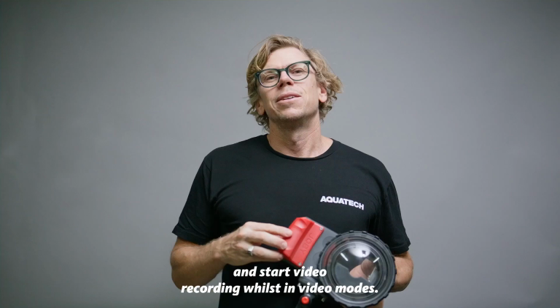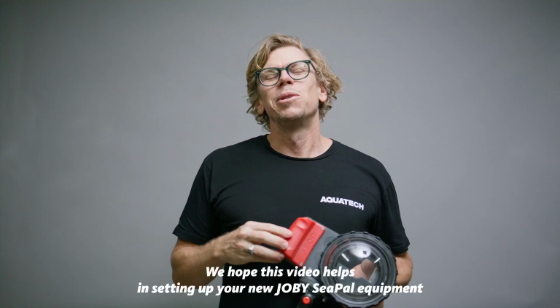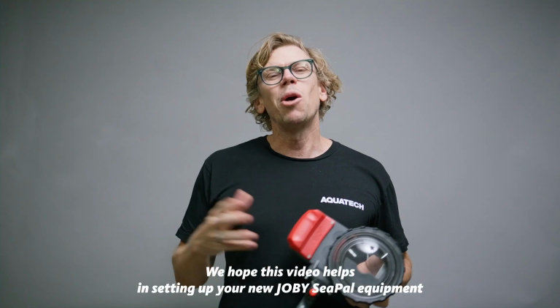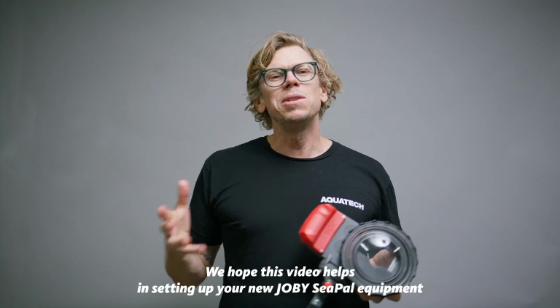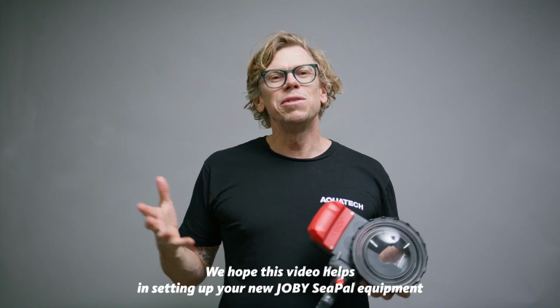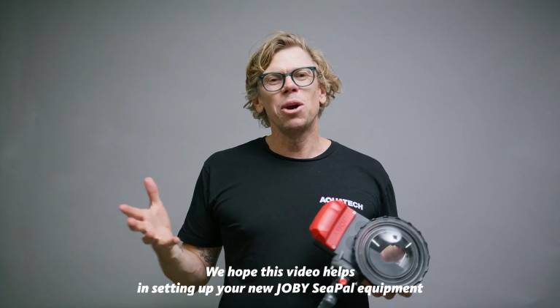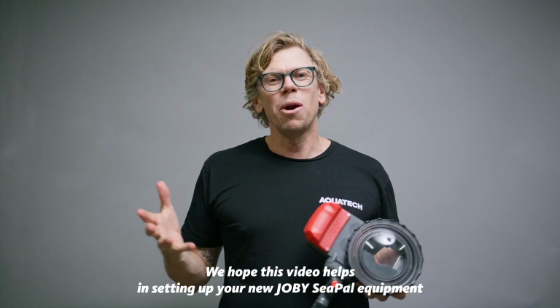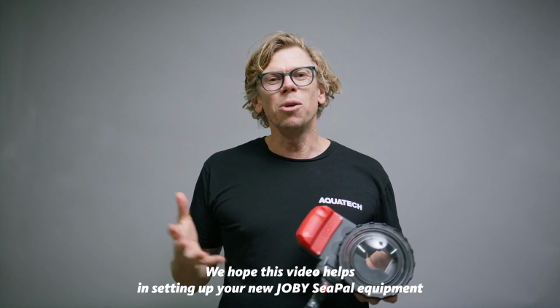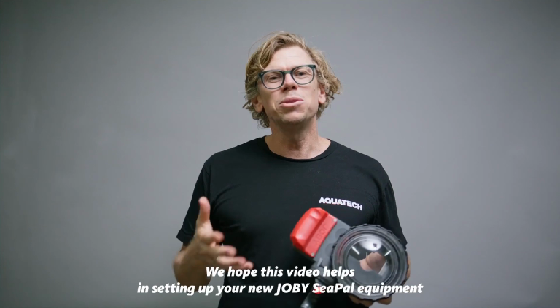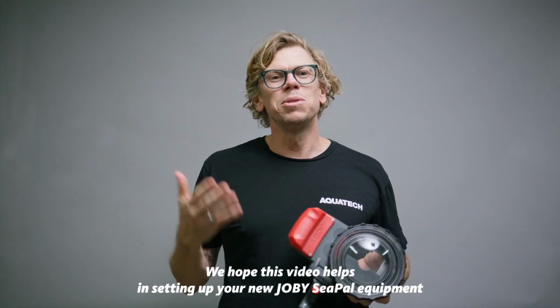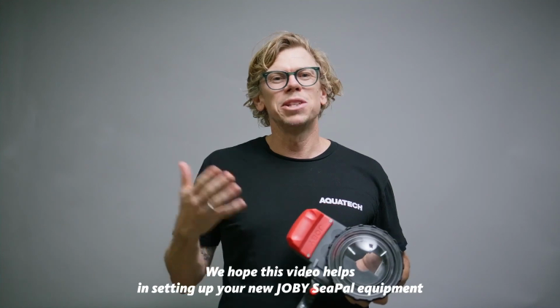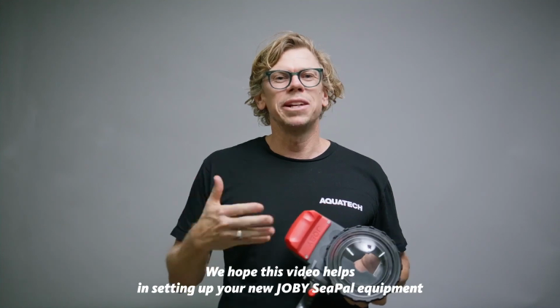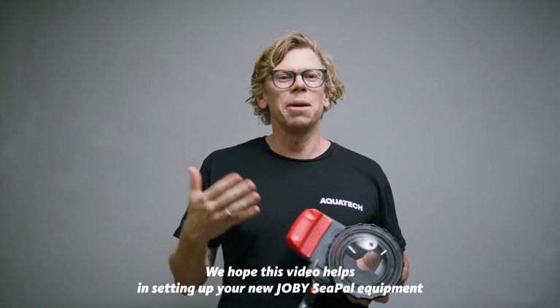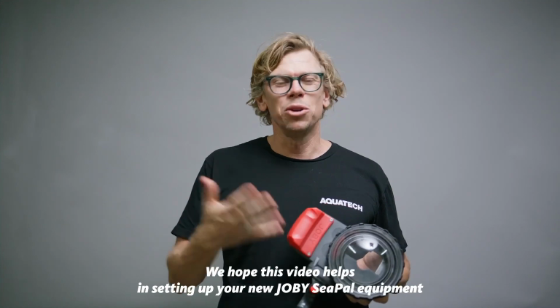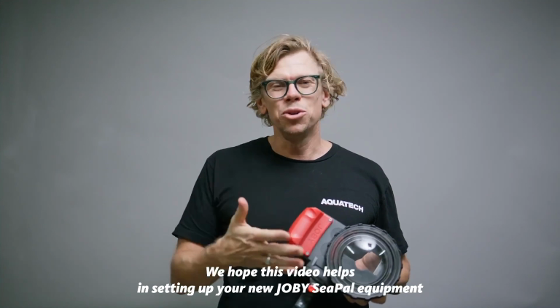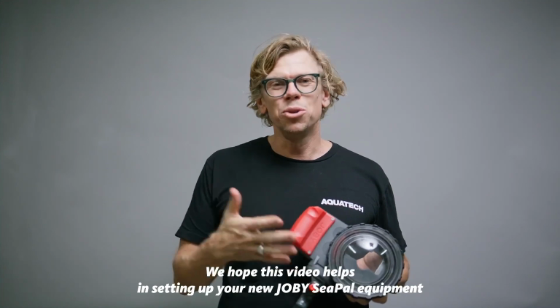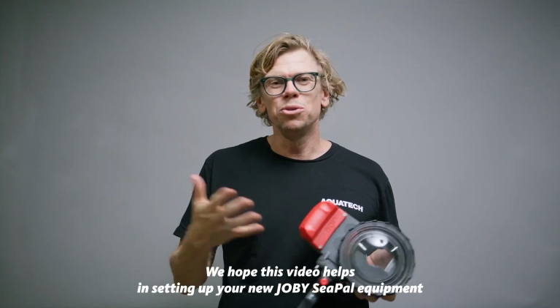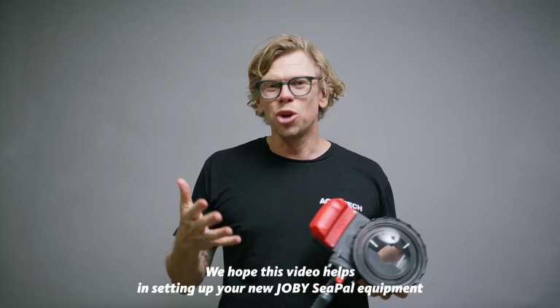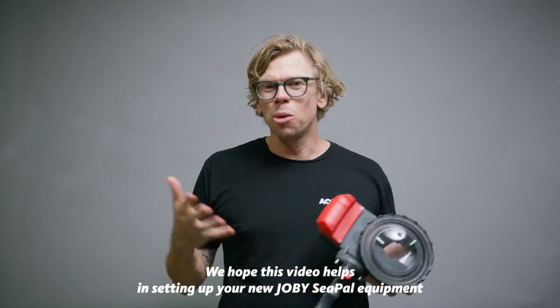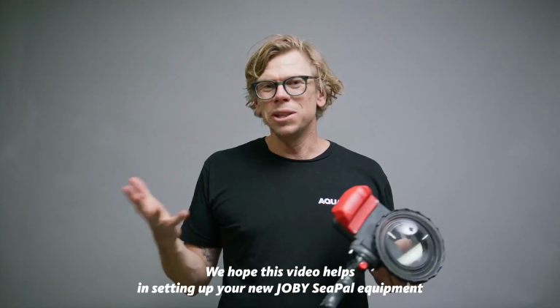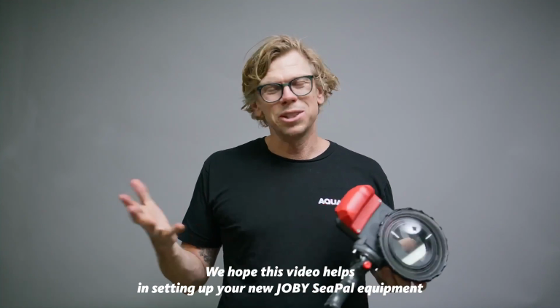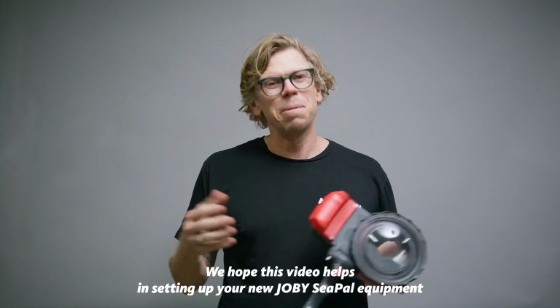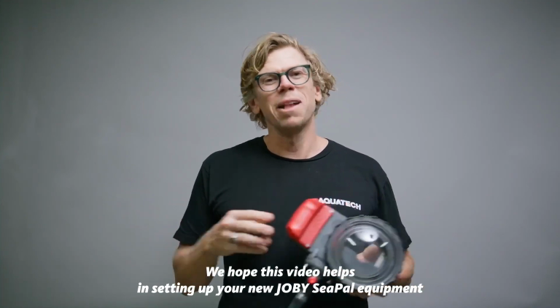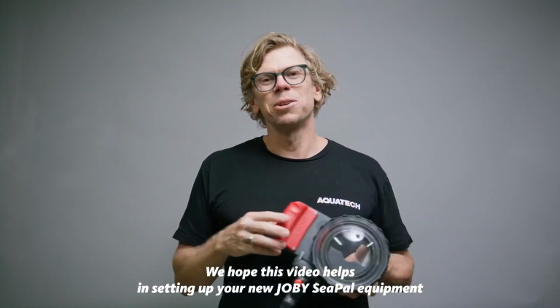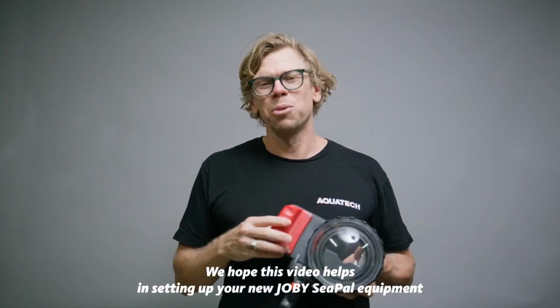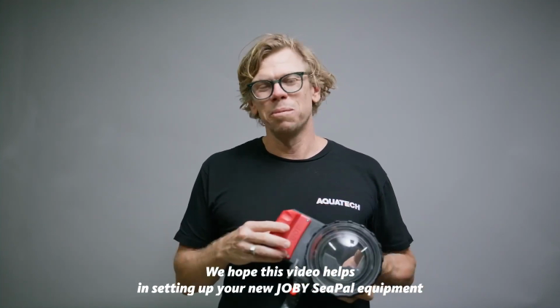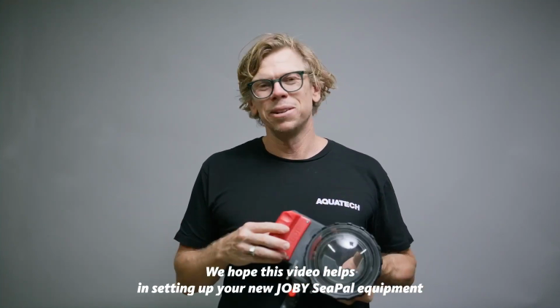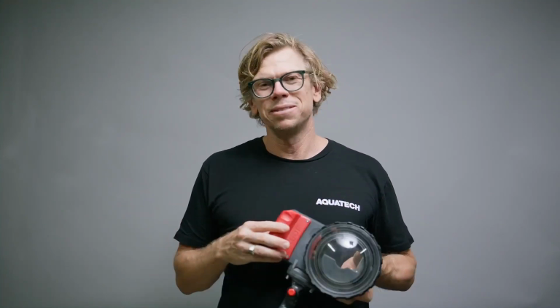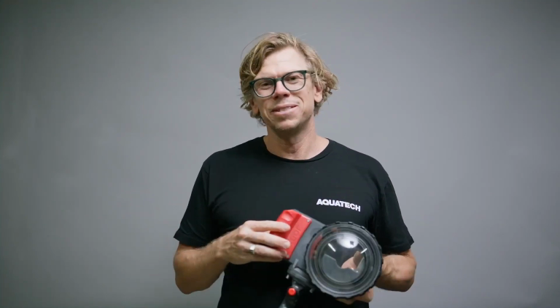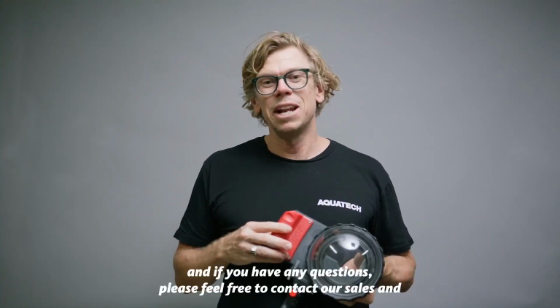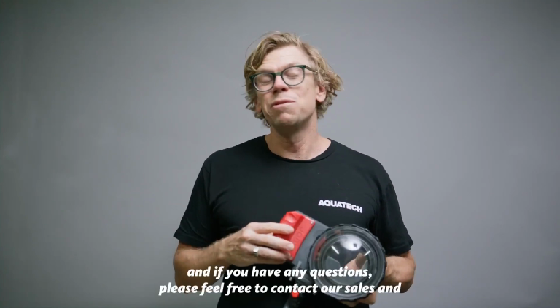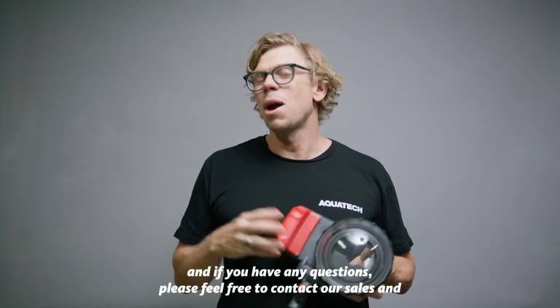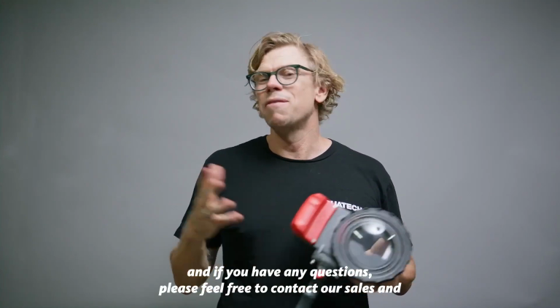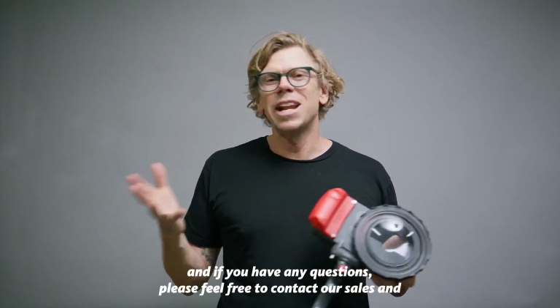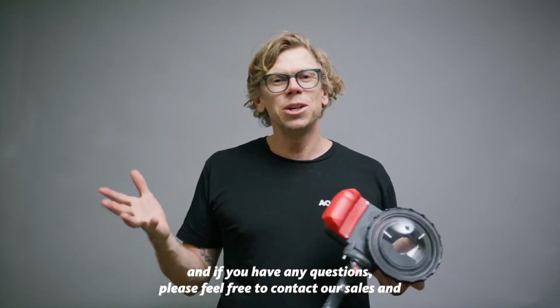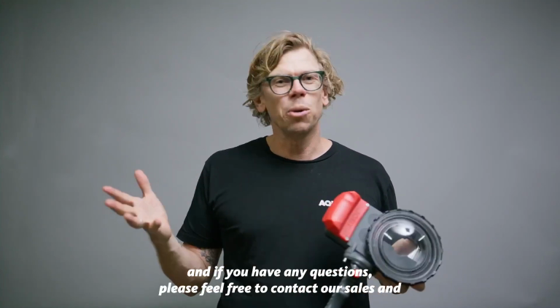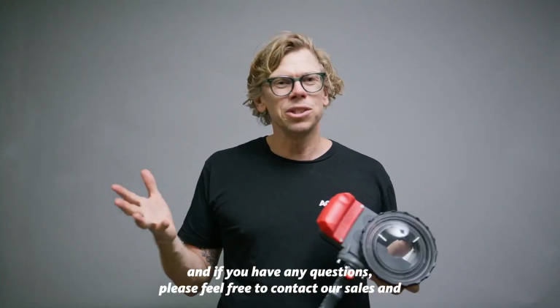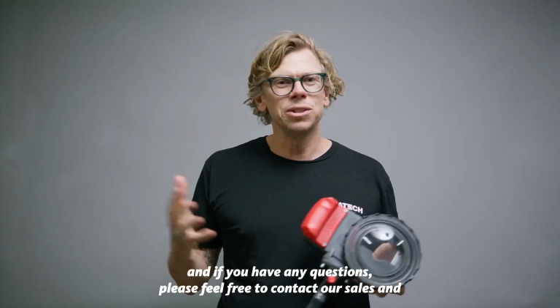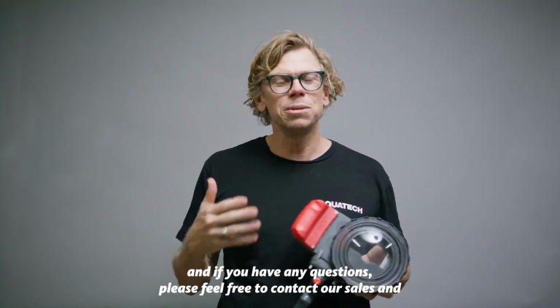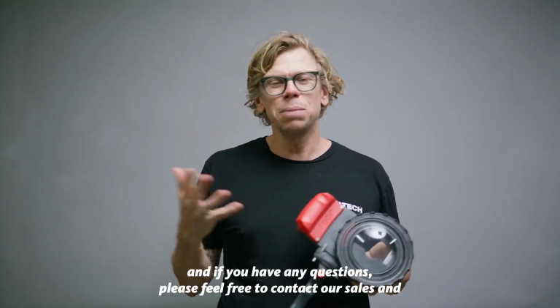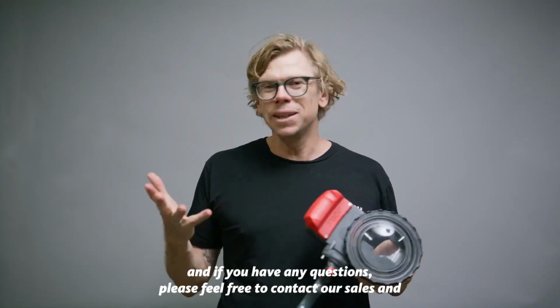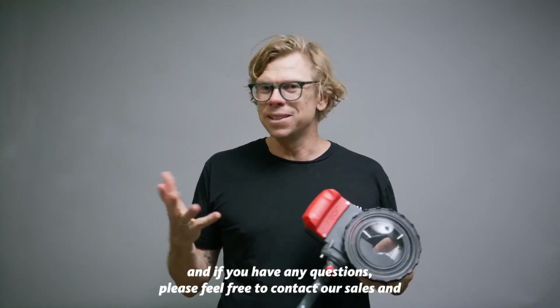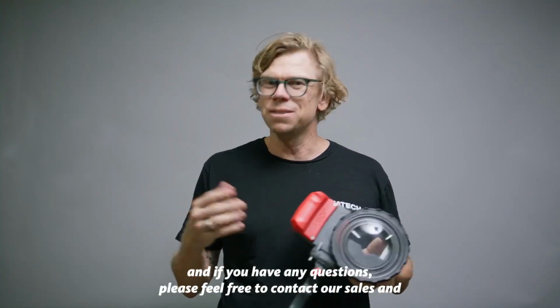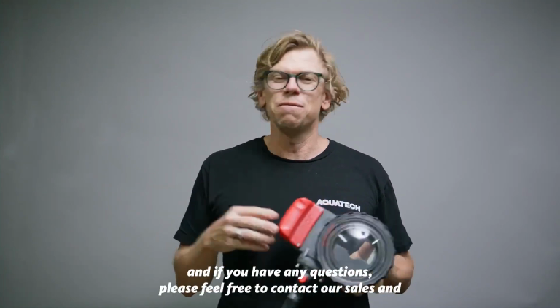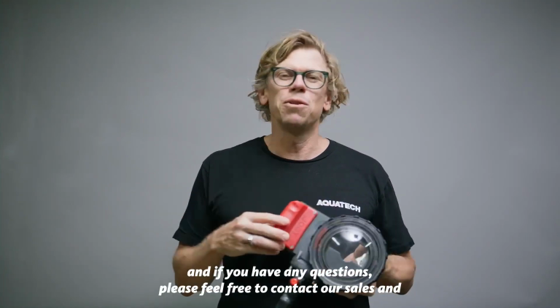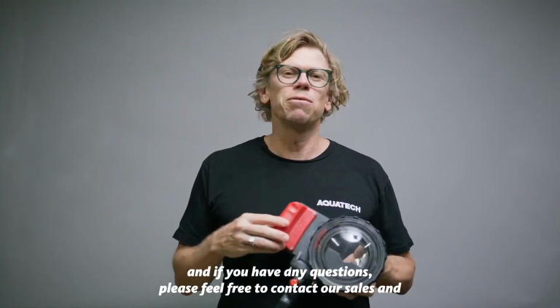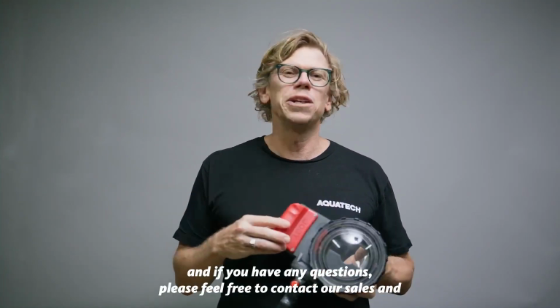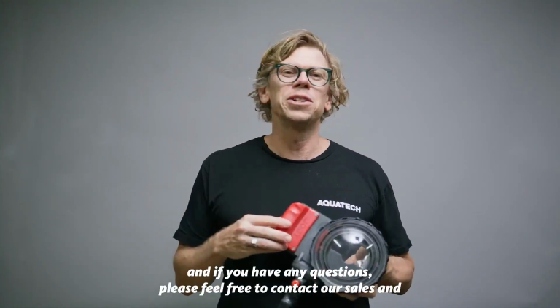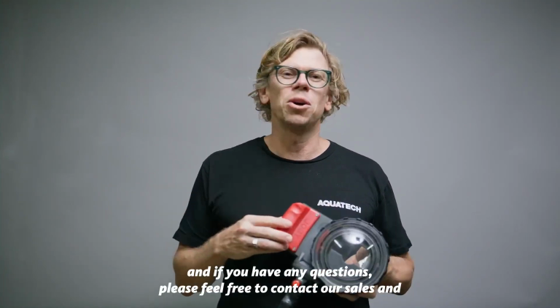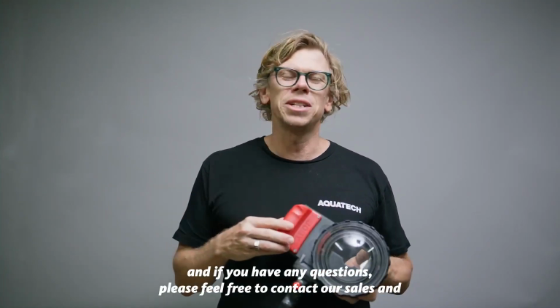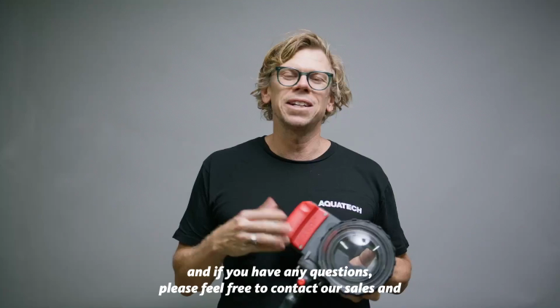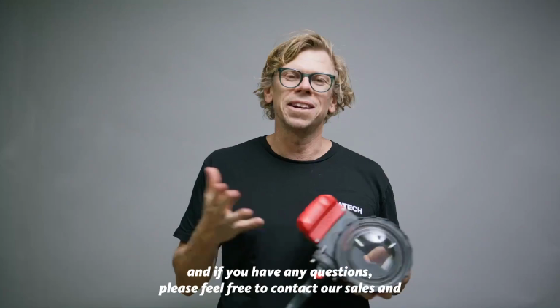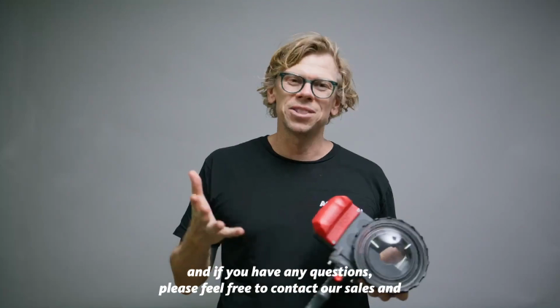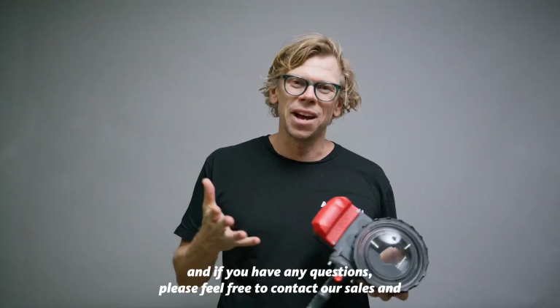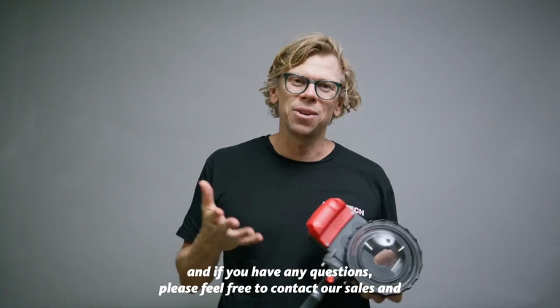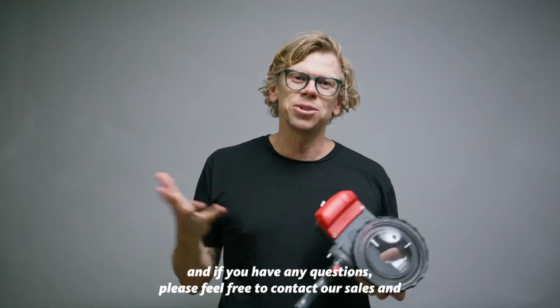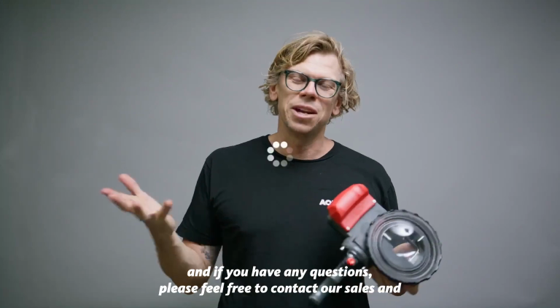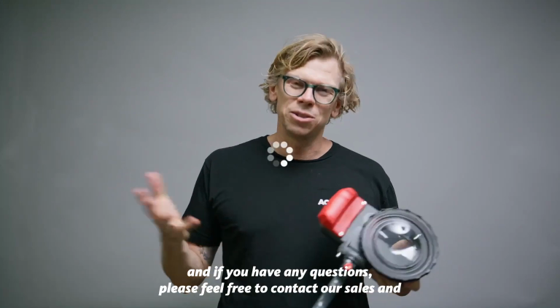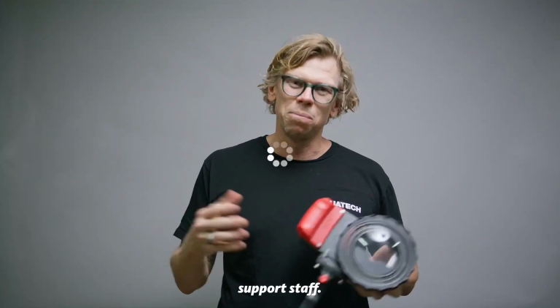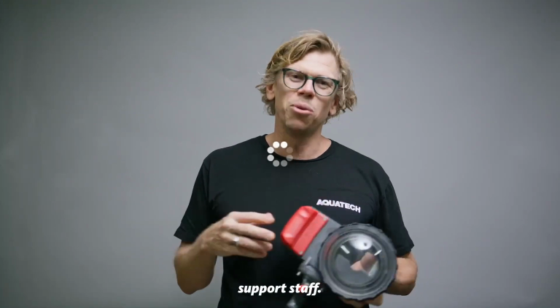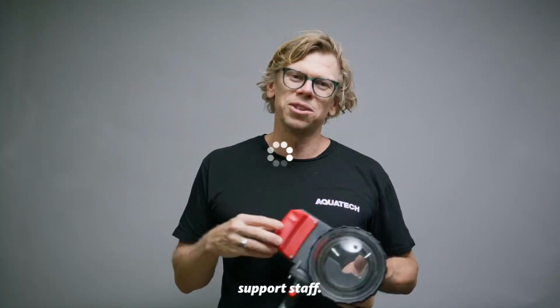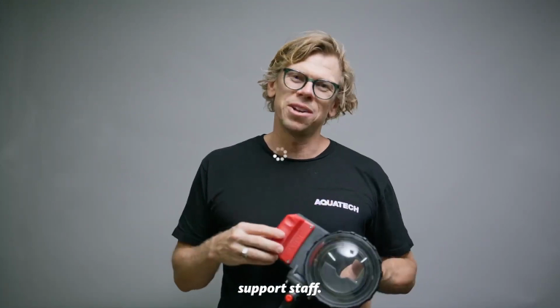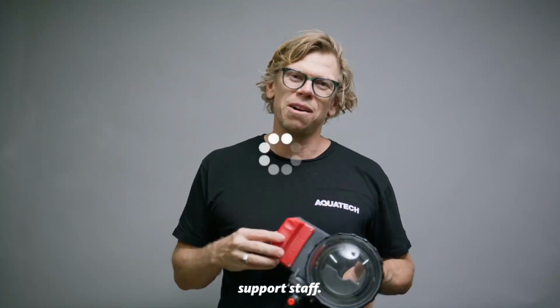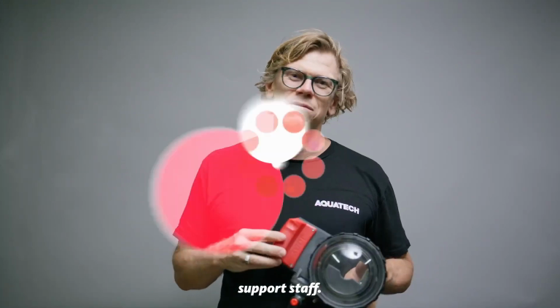We hope this video helps with setting up your new Joby C-PAL equipment and if you have any questions please feel free to contact our sales and support staff.